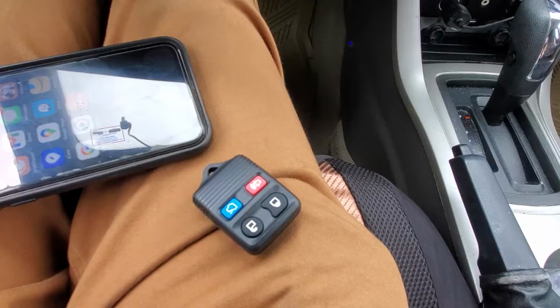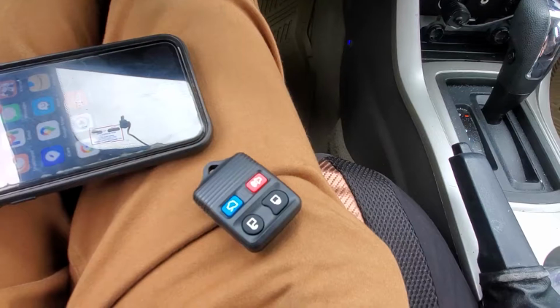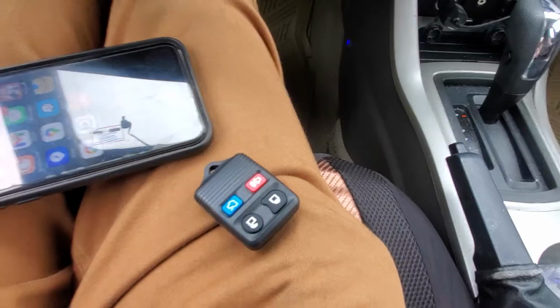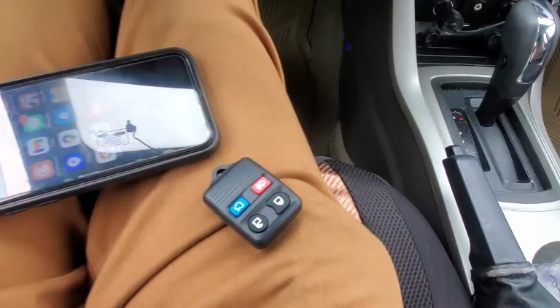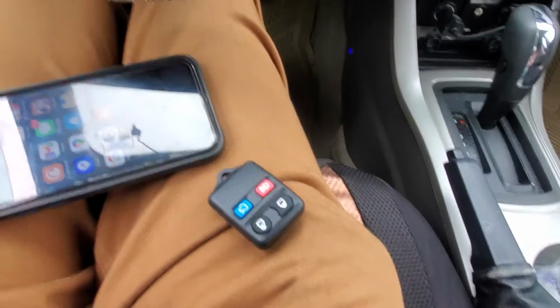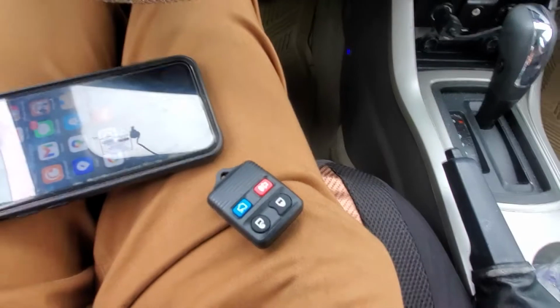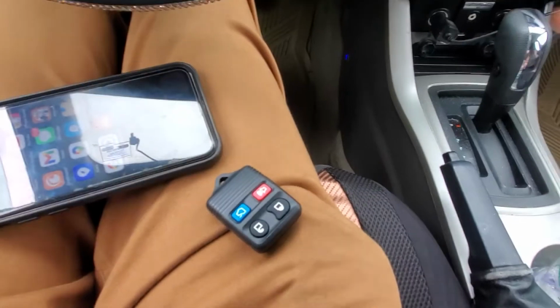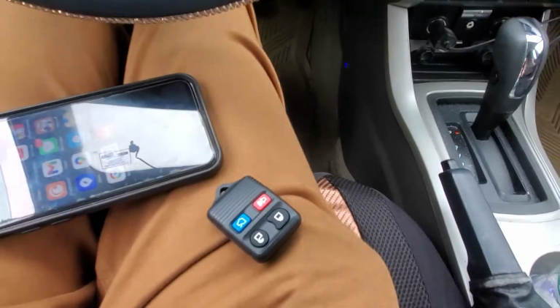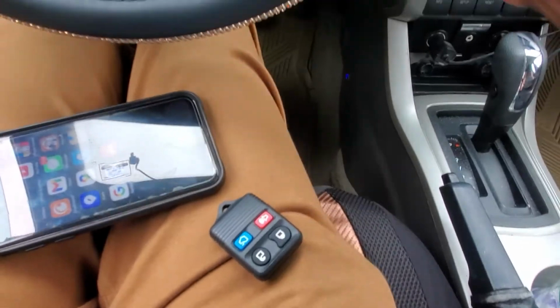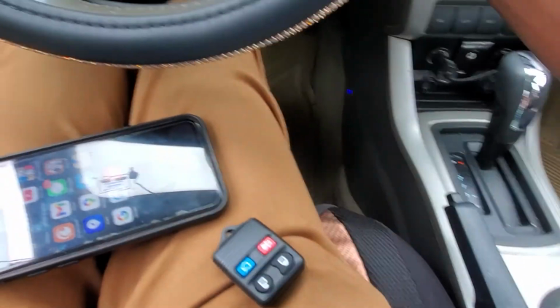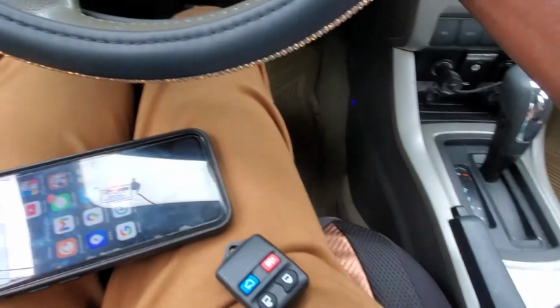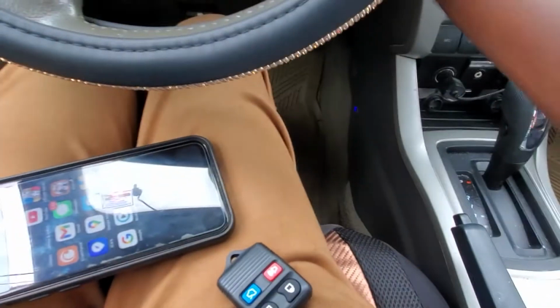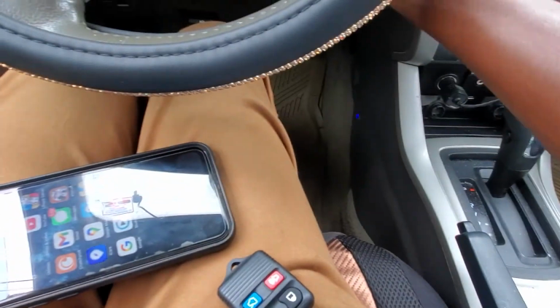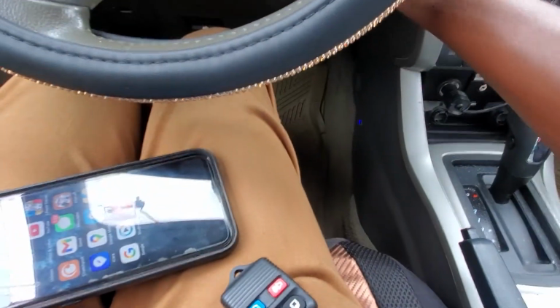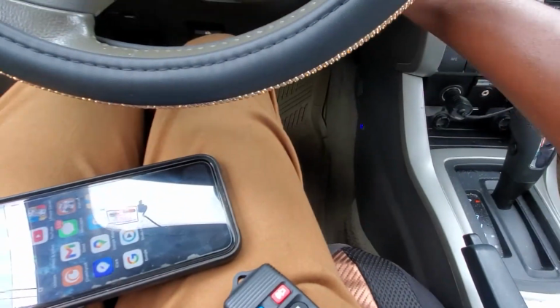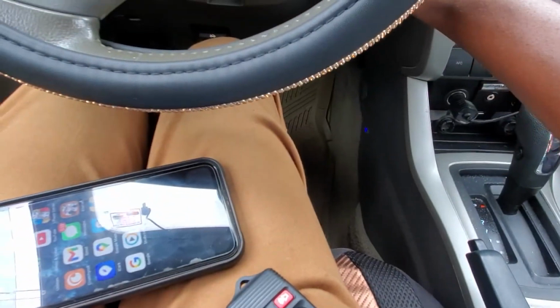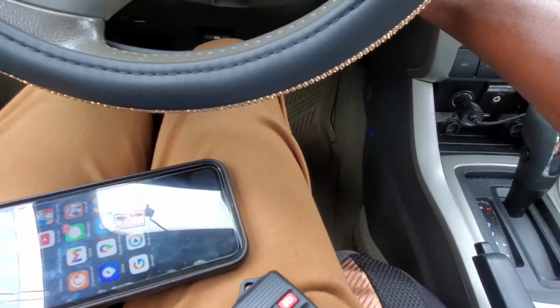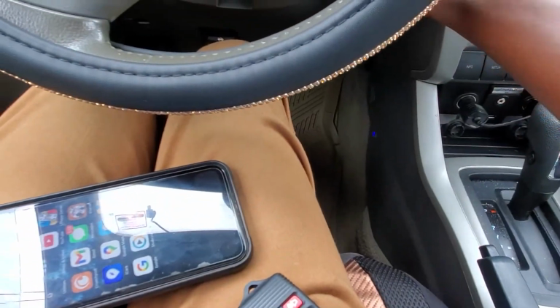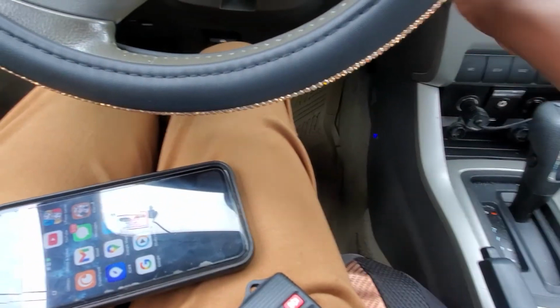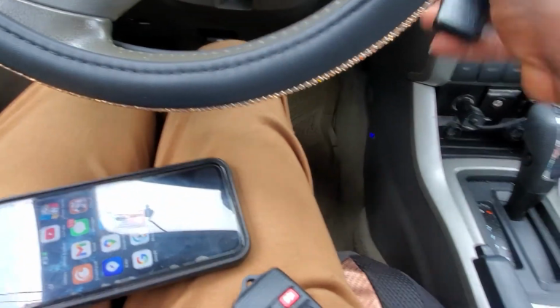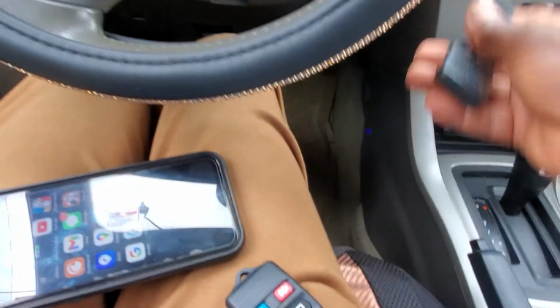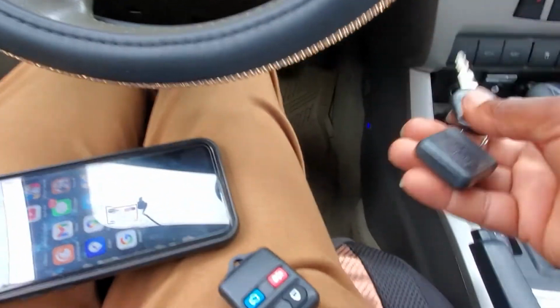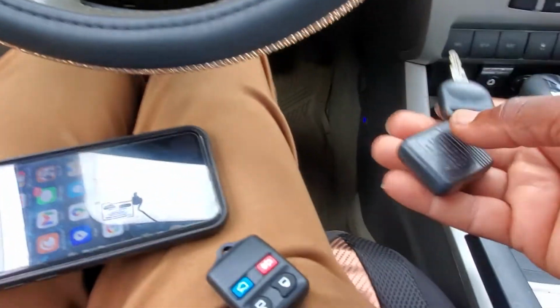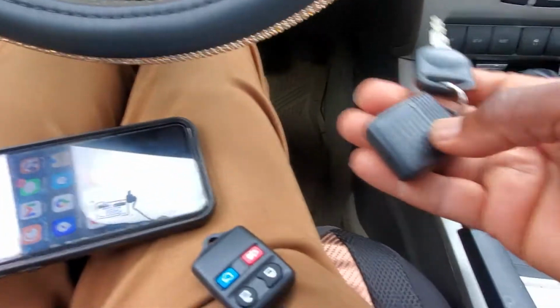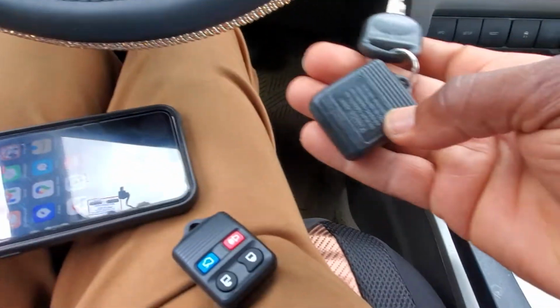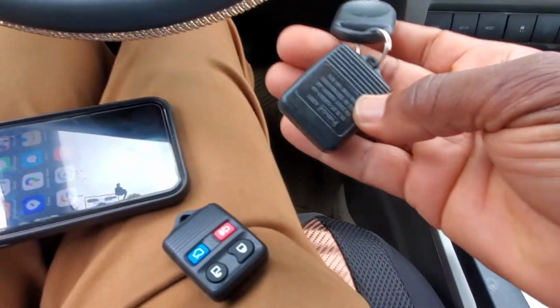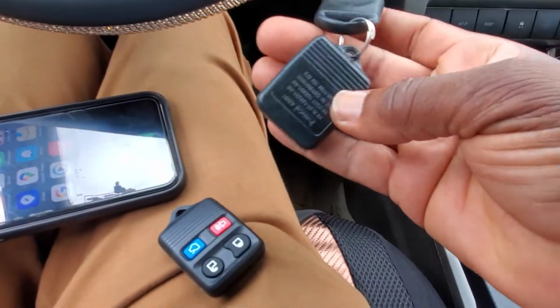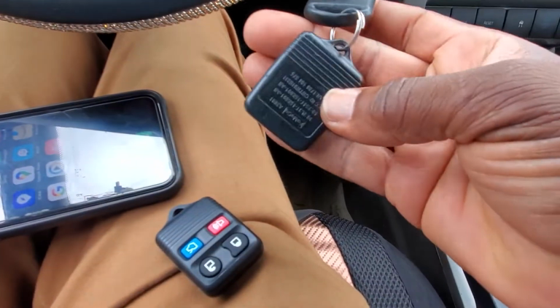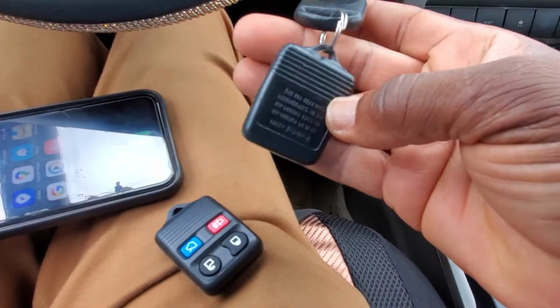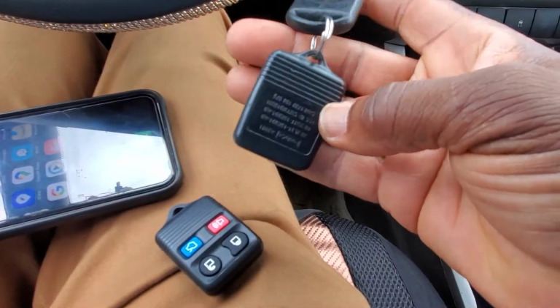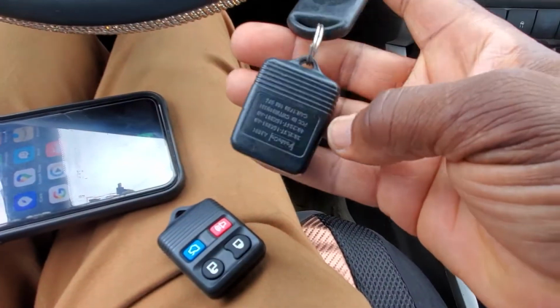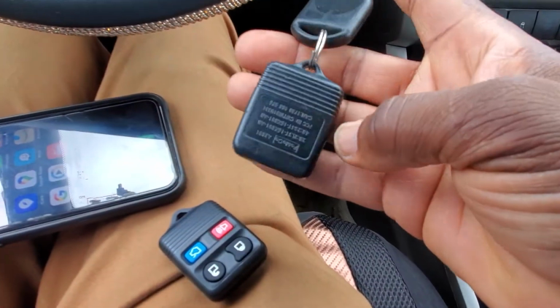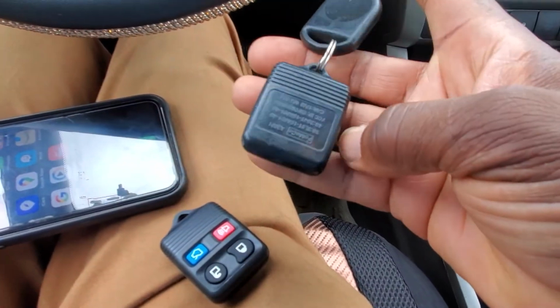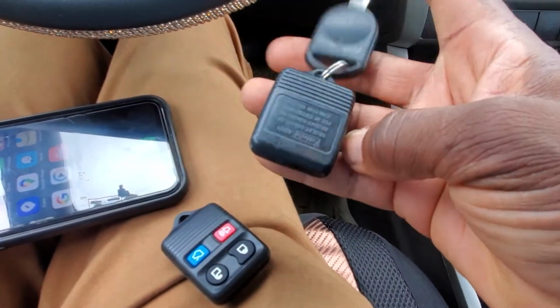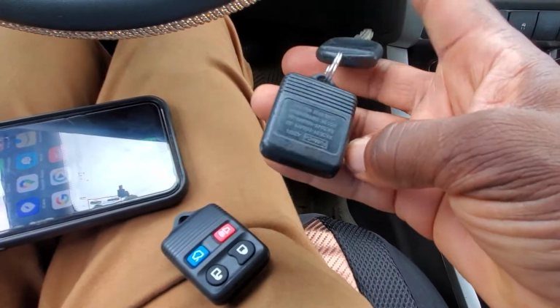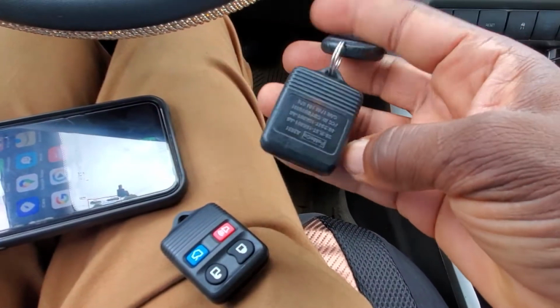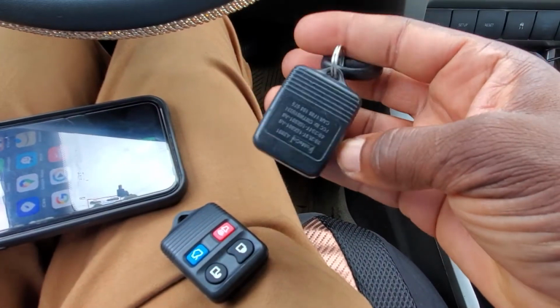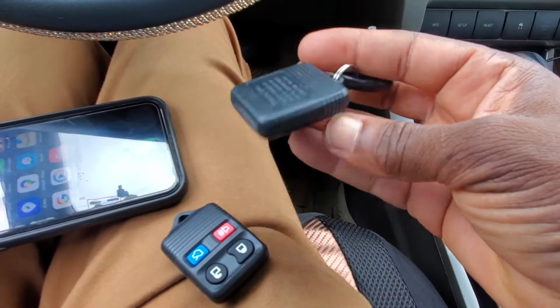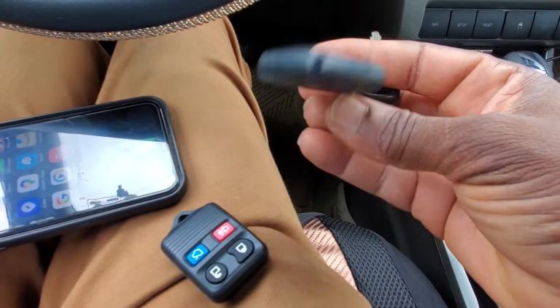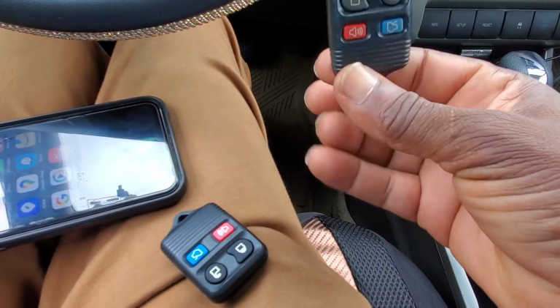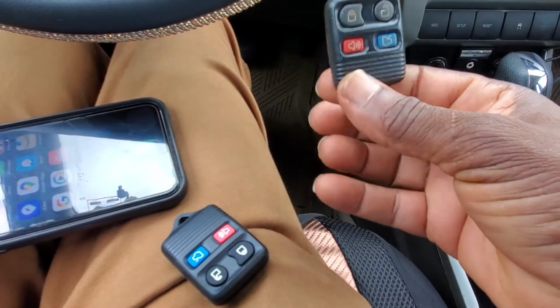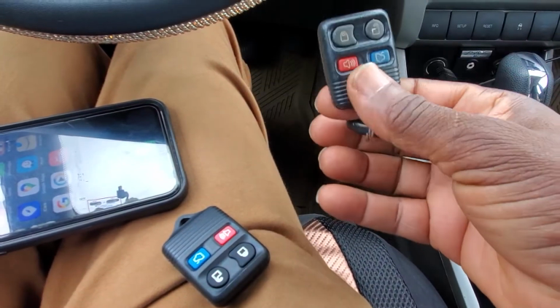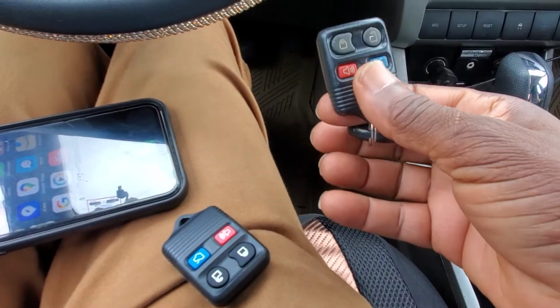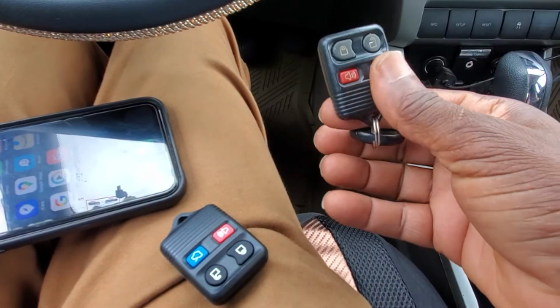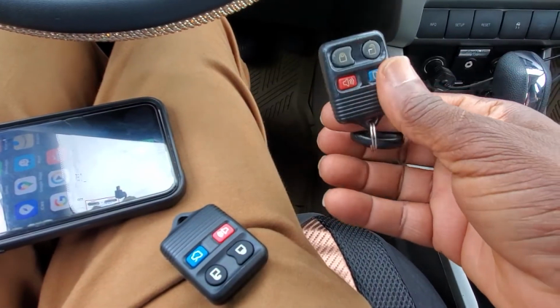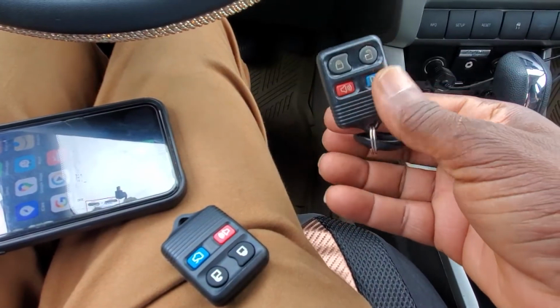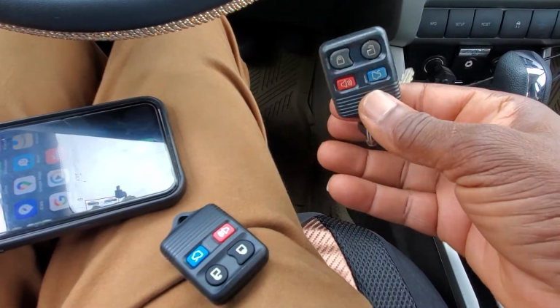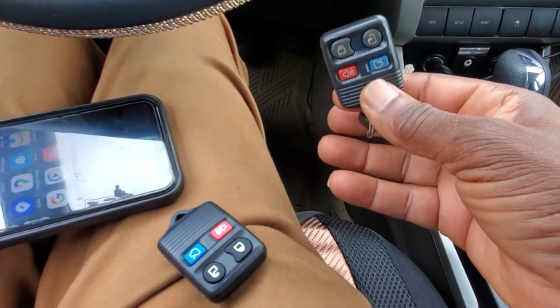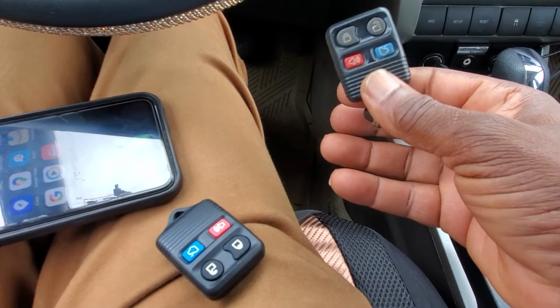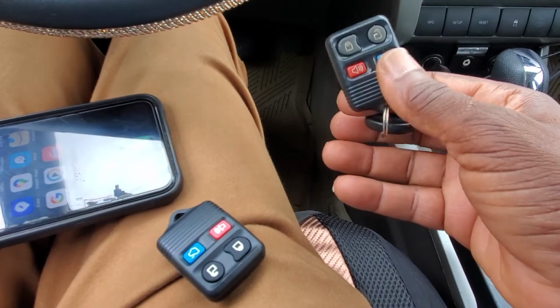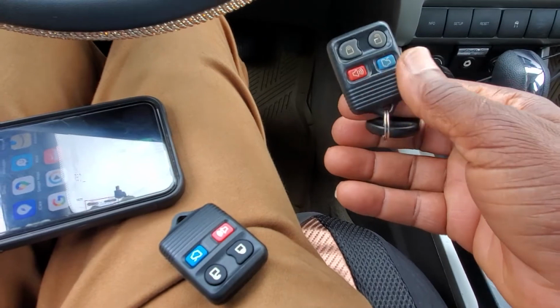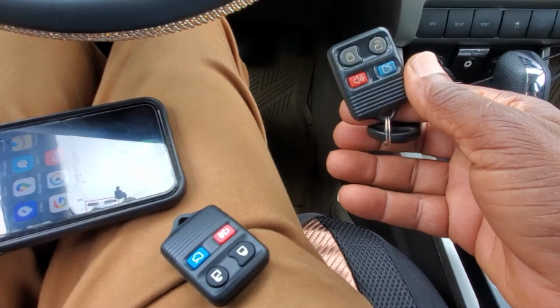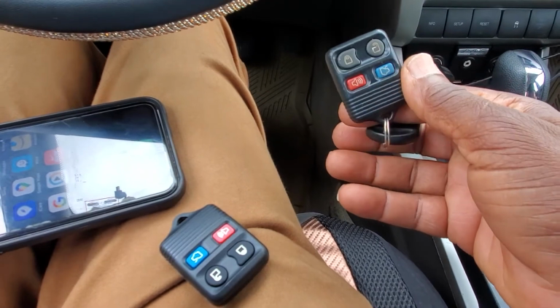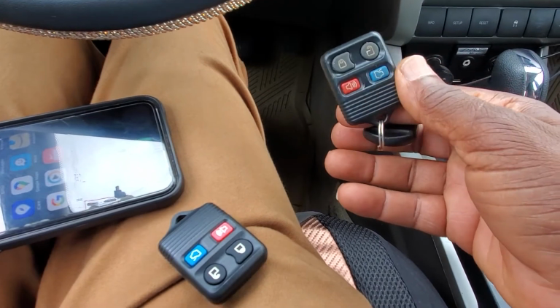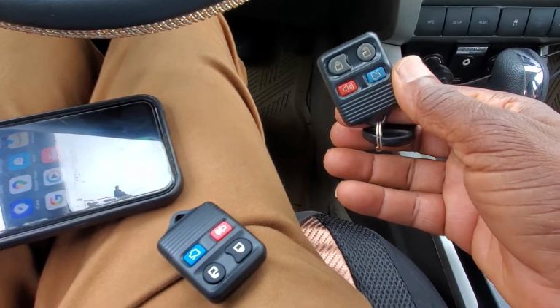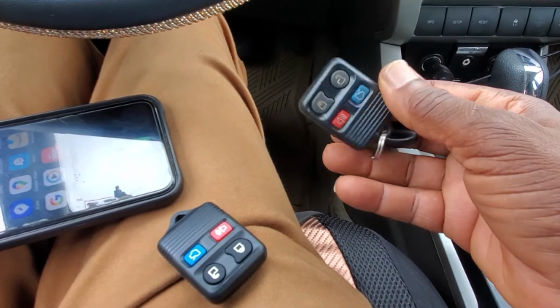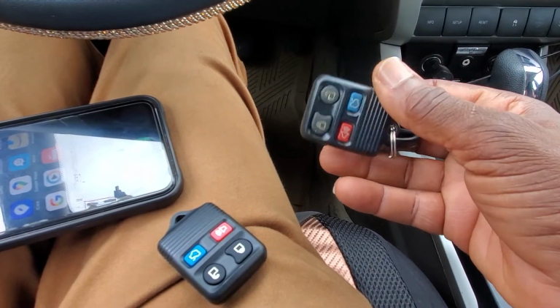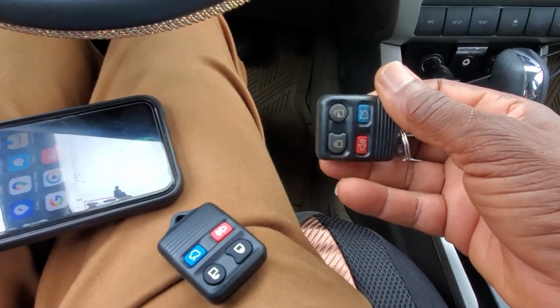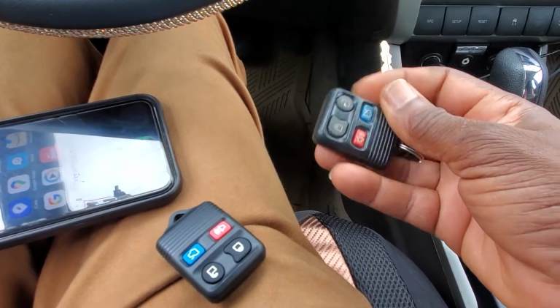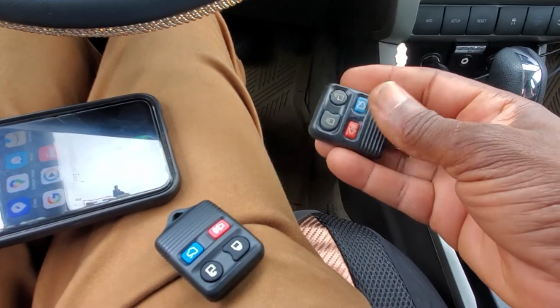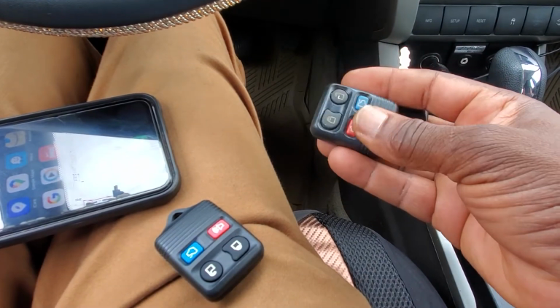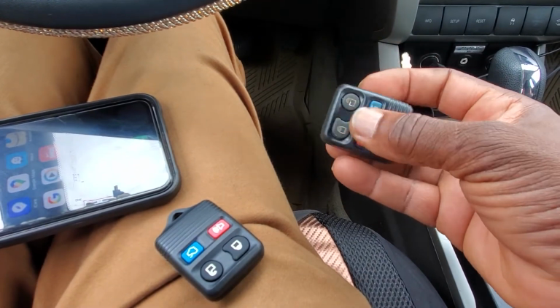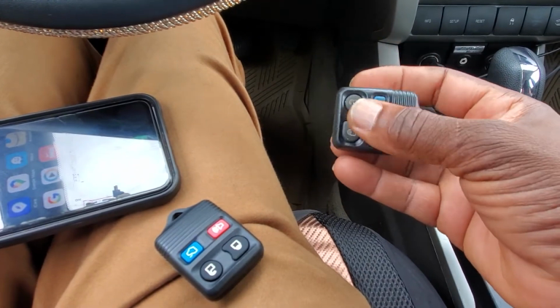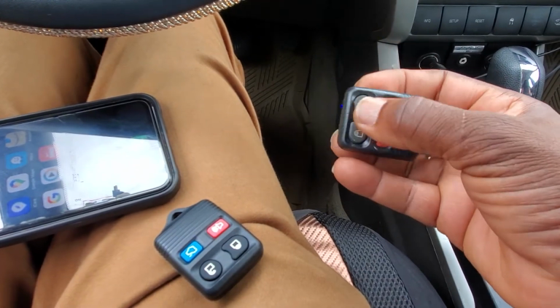Welcome to Mobile Electronic Diagnostics. We have a Ford Focus. We need to program the remote.